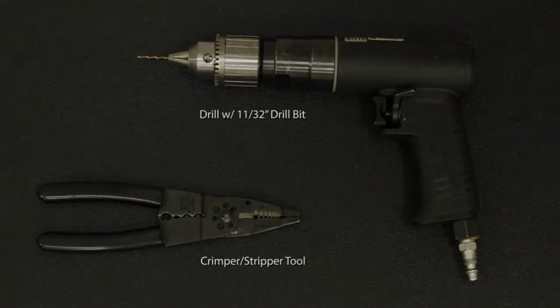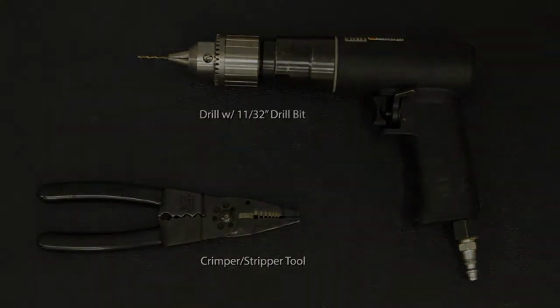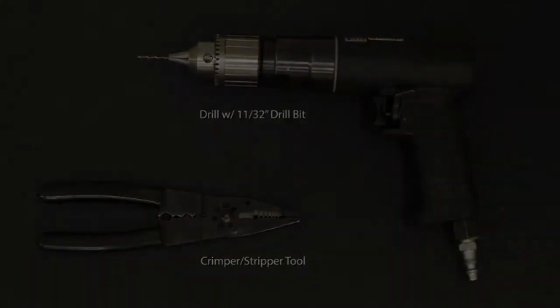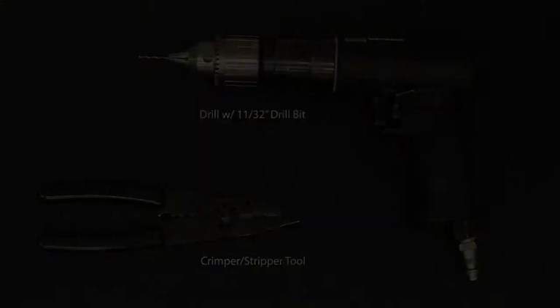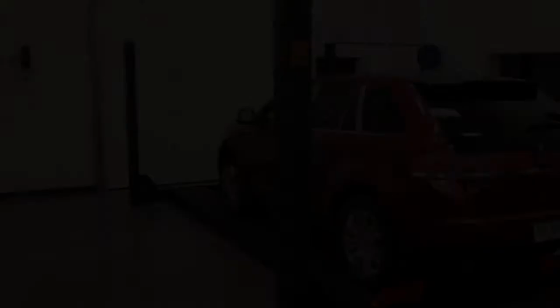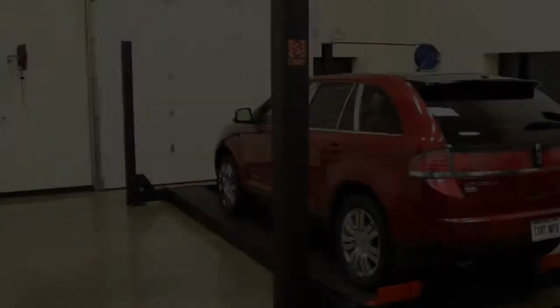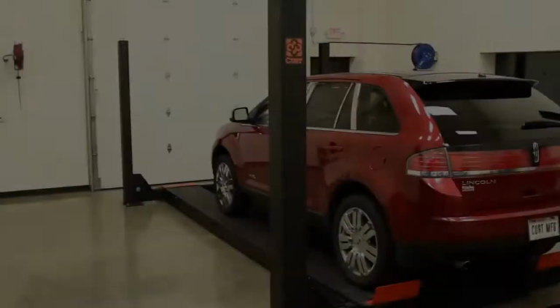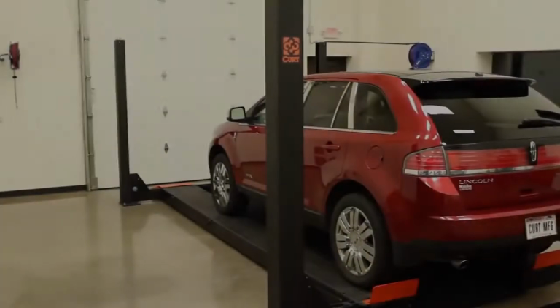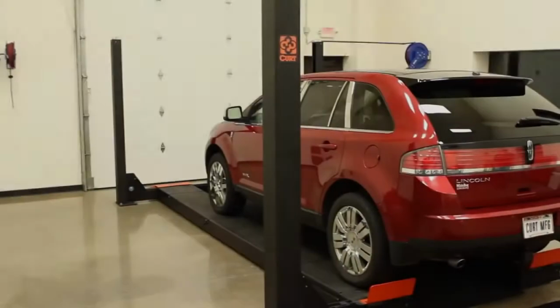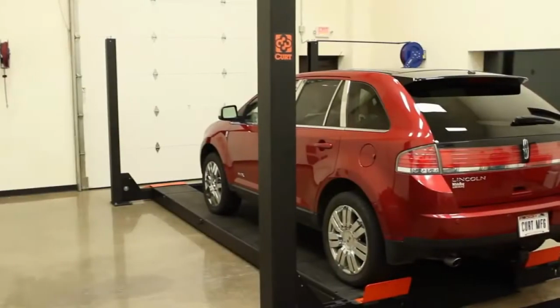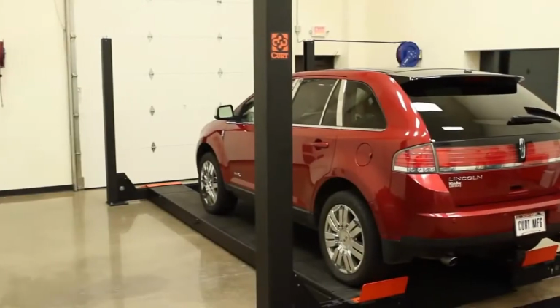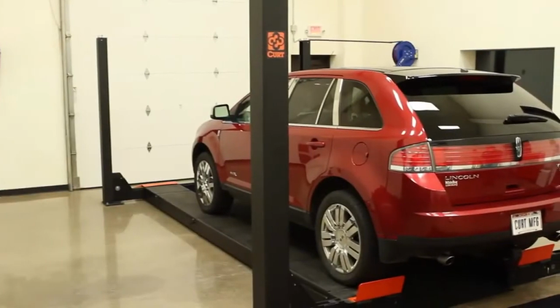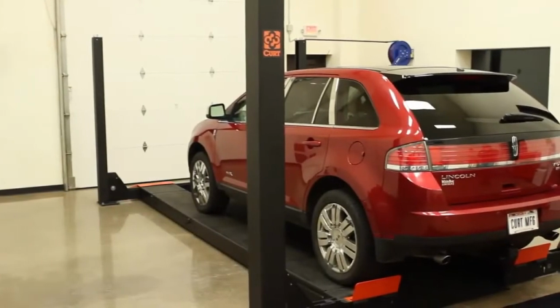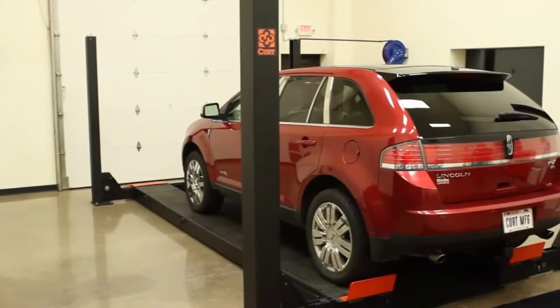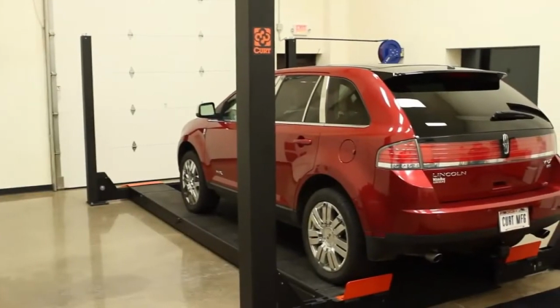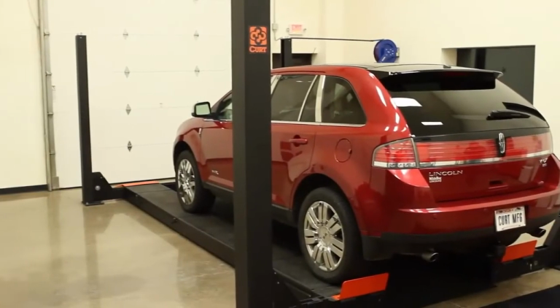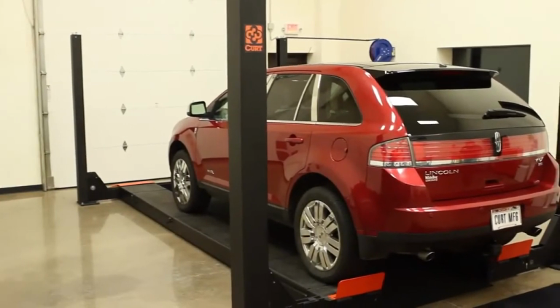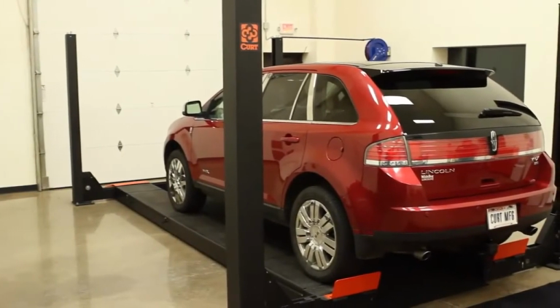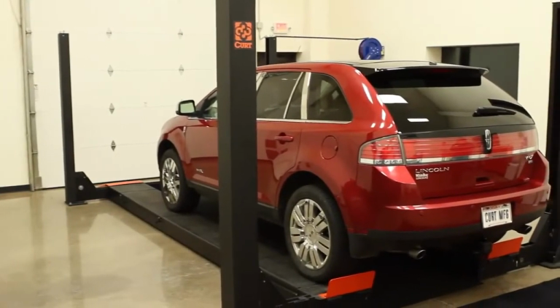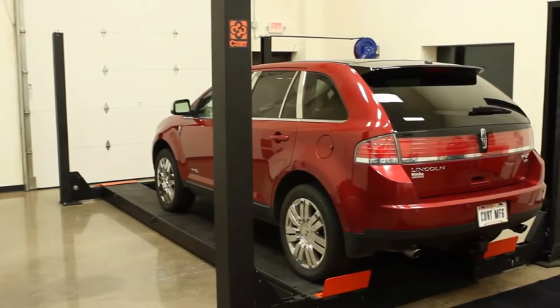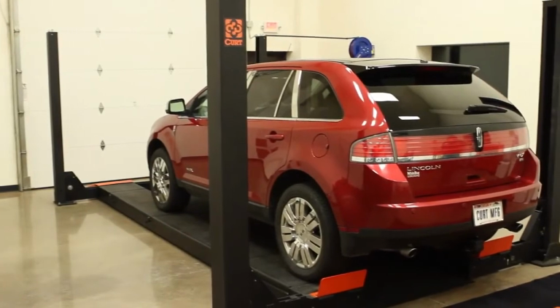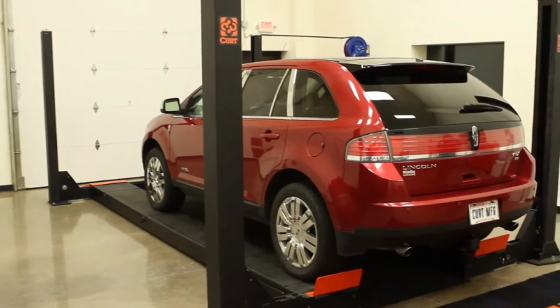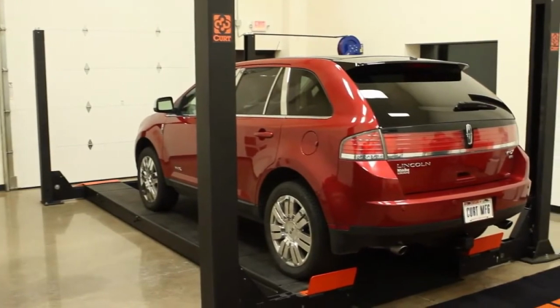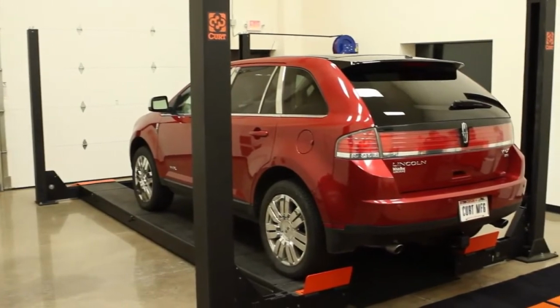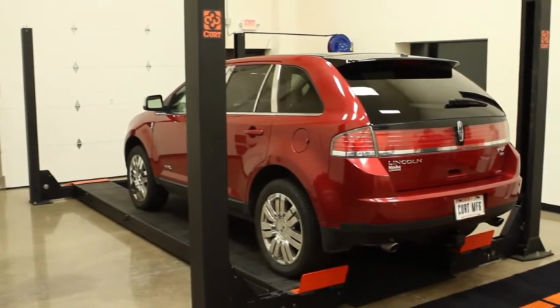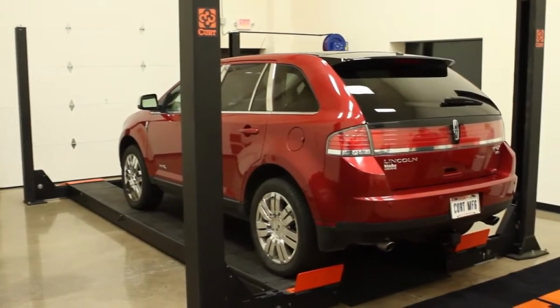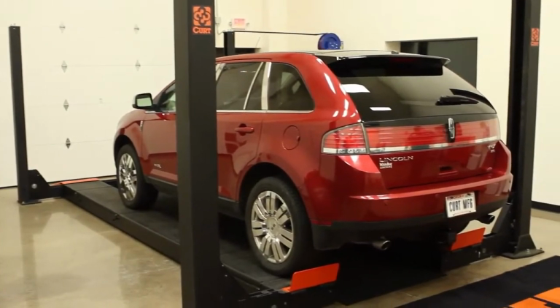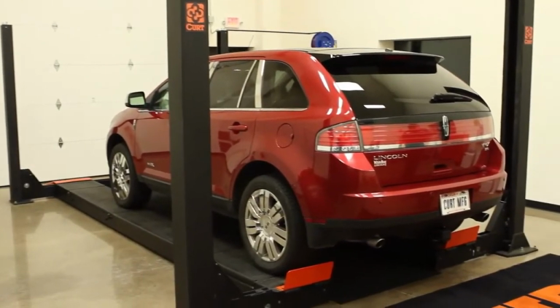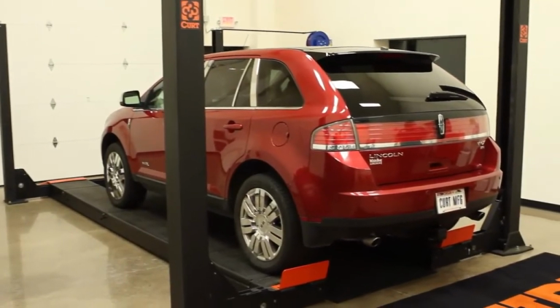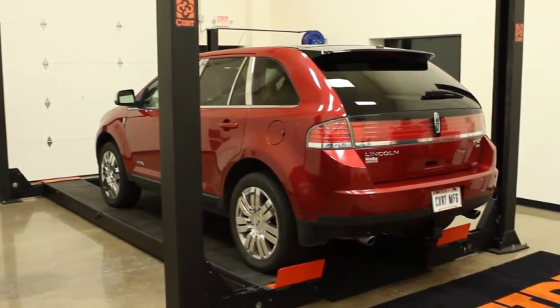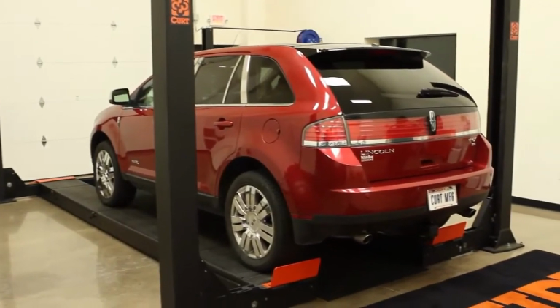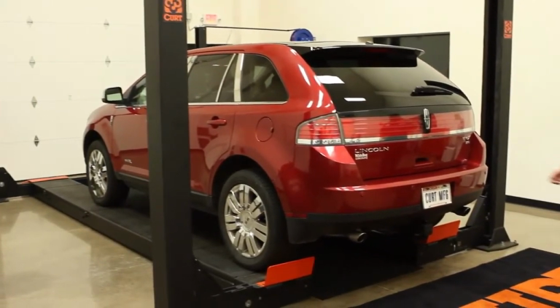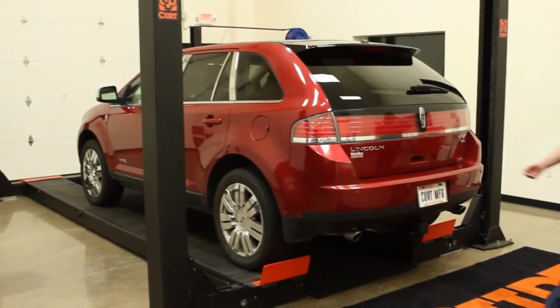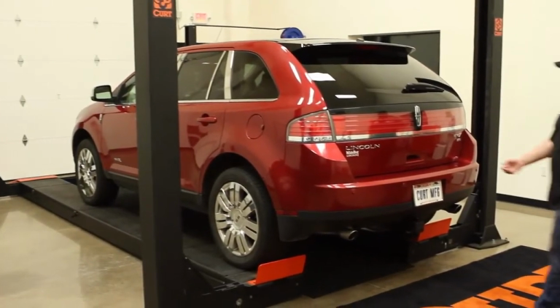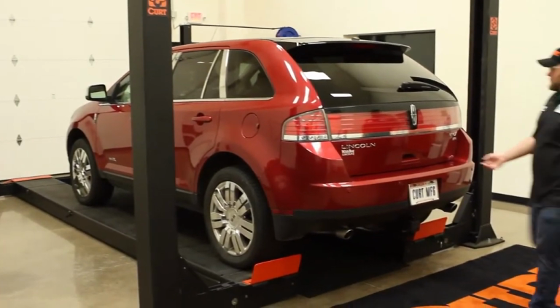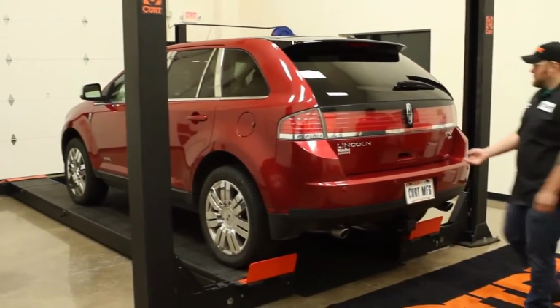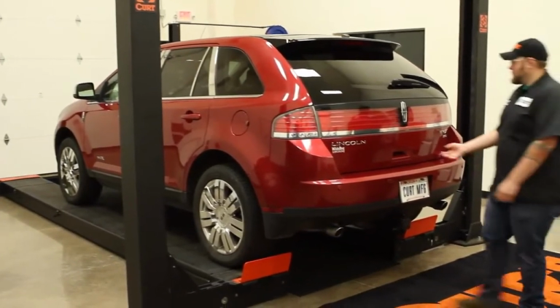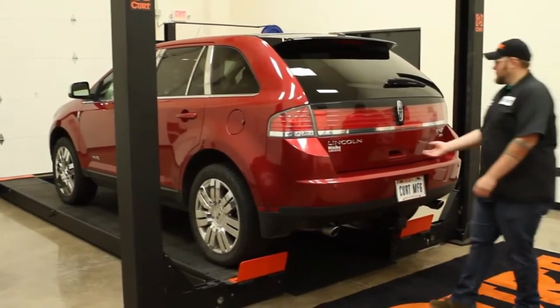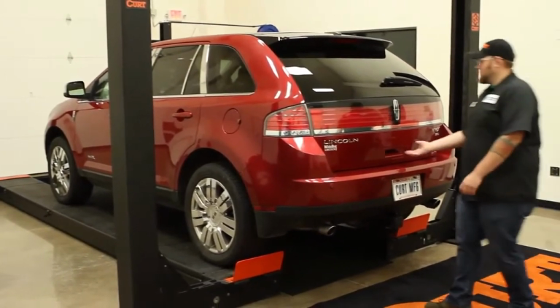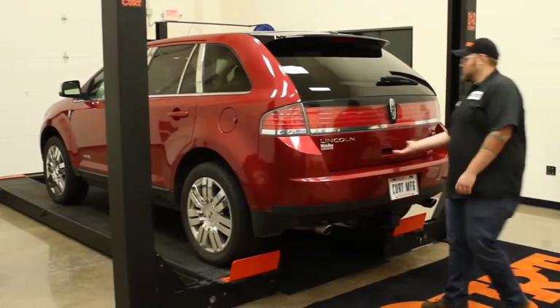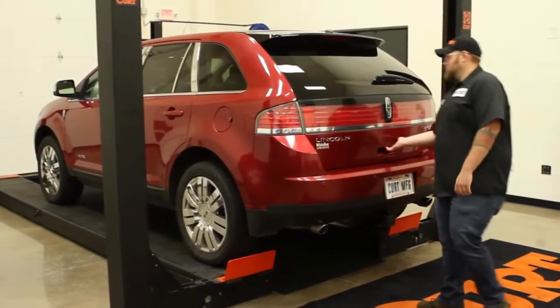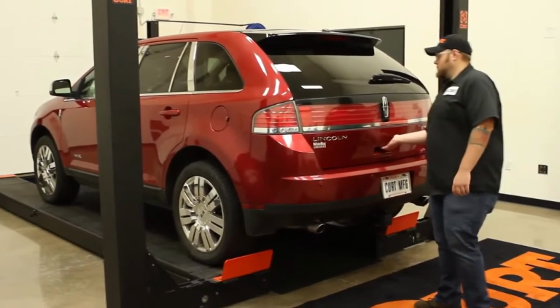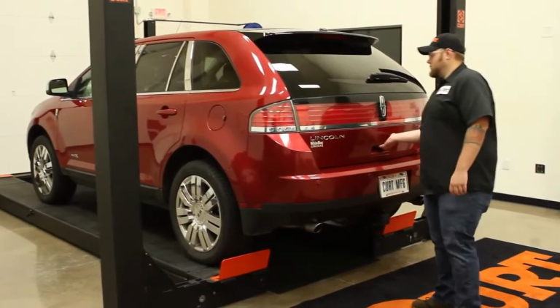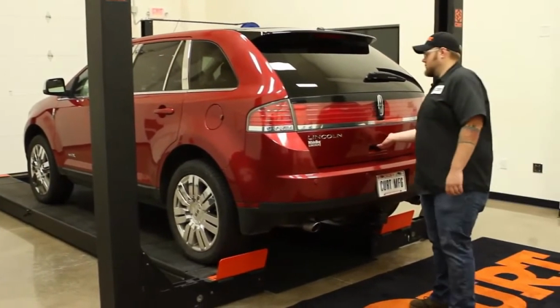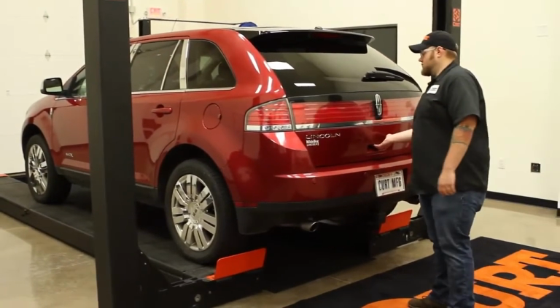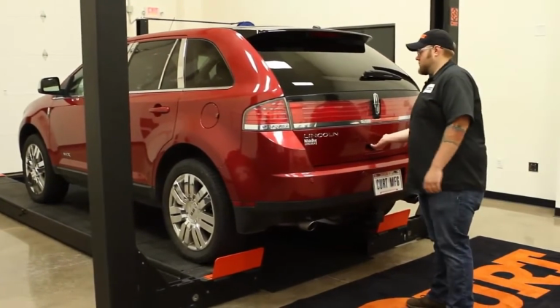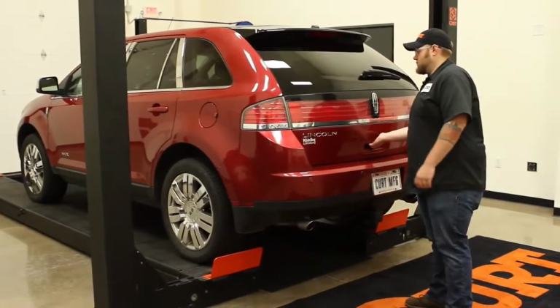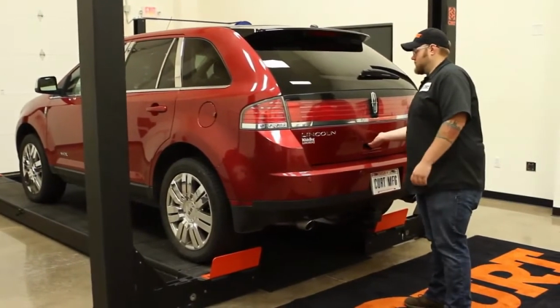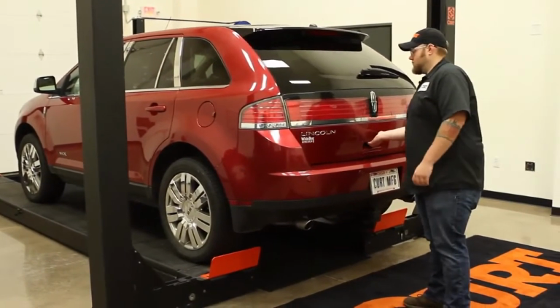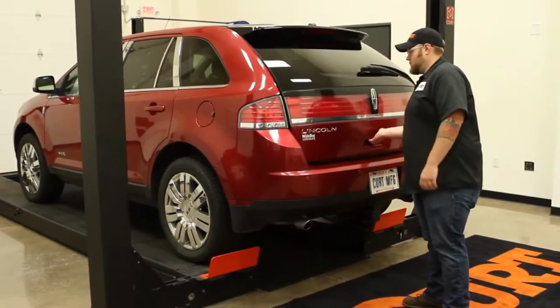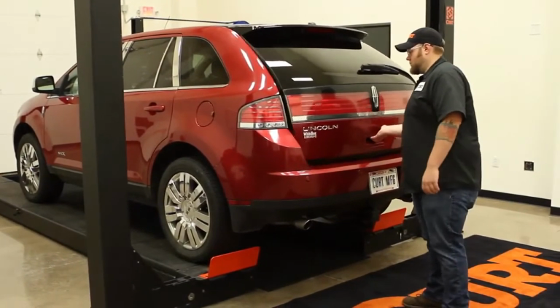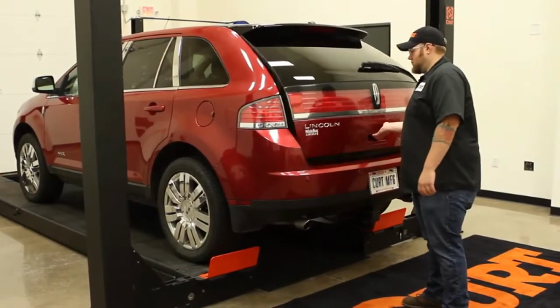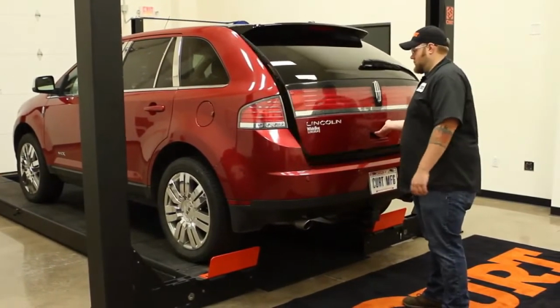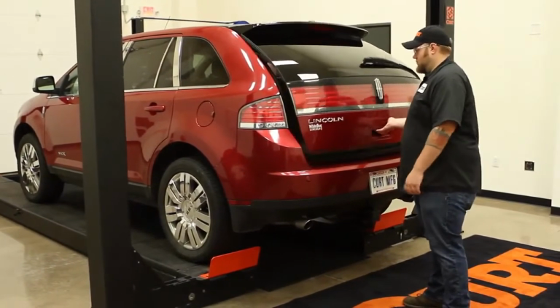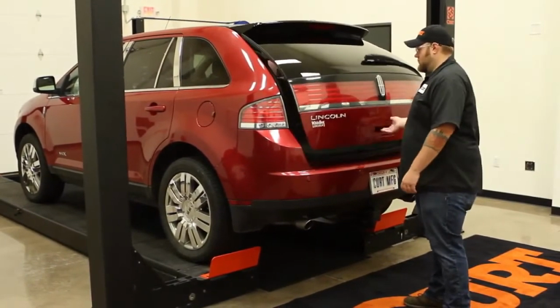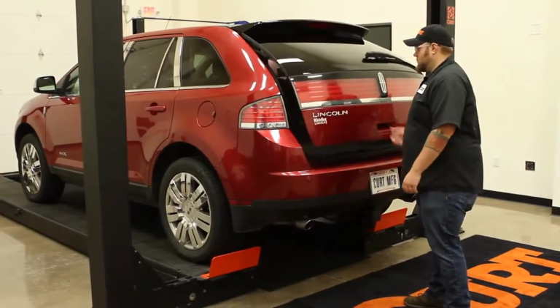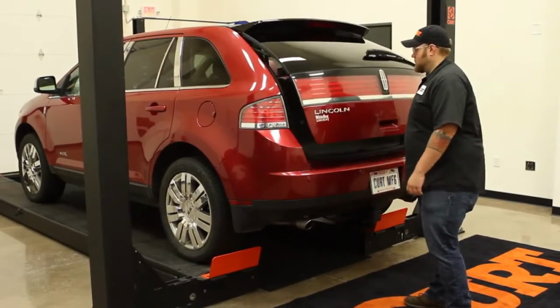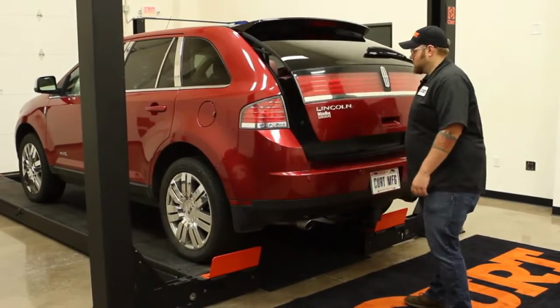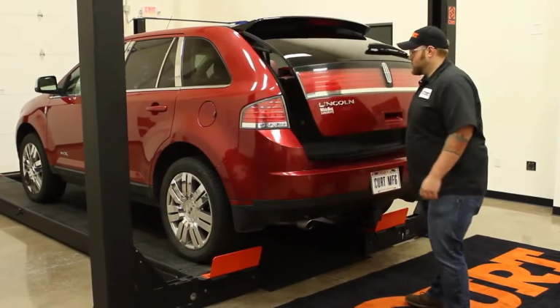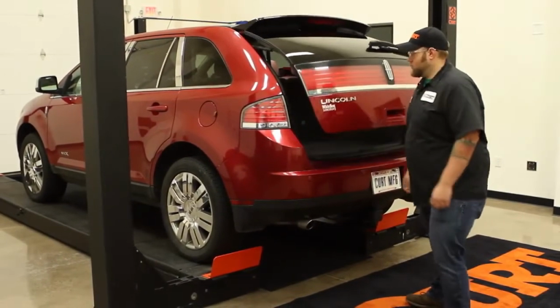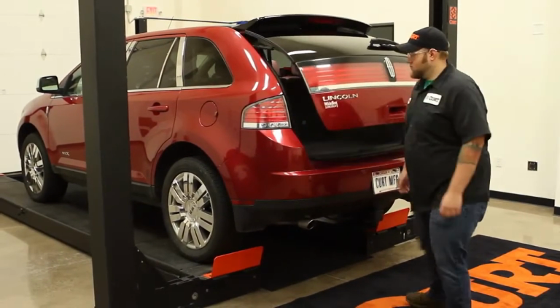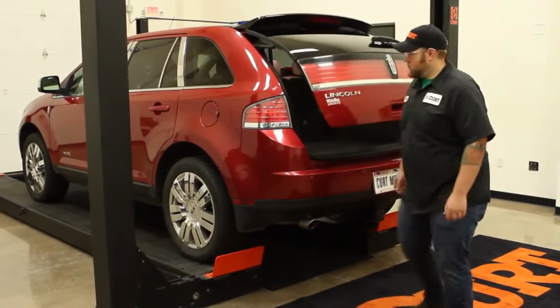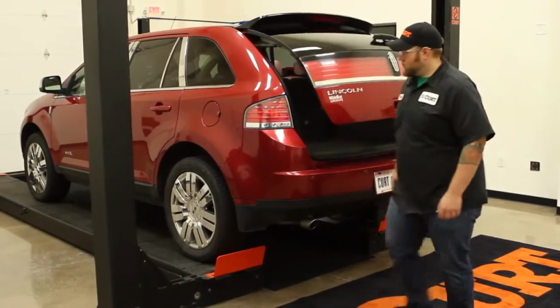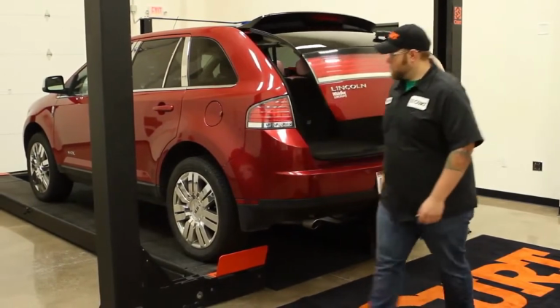Begin by opening the rear hatch, followed by disconnecting the negative battery cable to ensure your safety and the safety of your vehicle's electrical system.